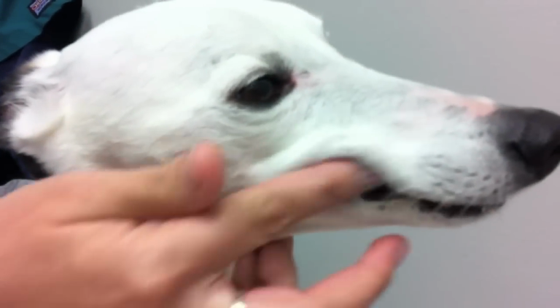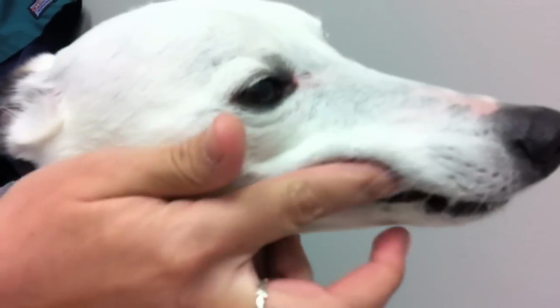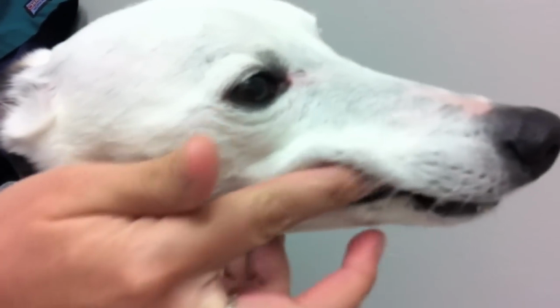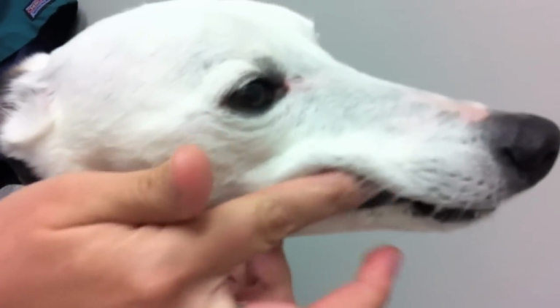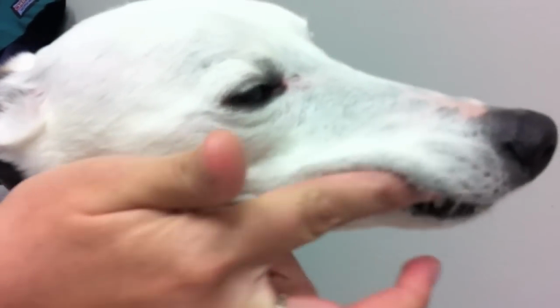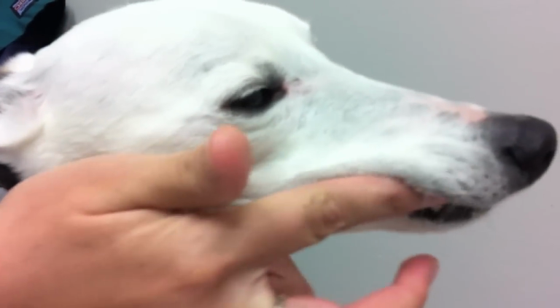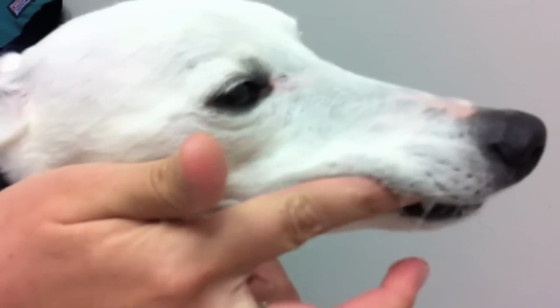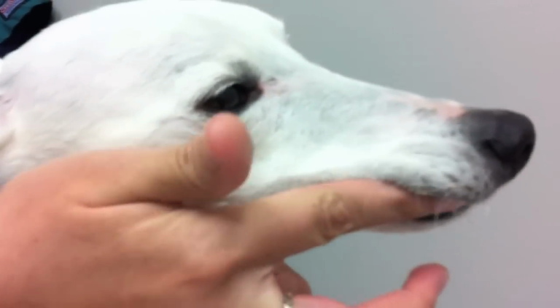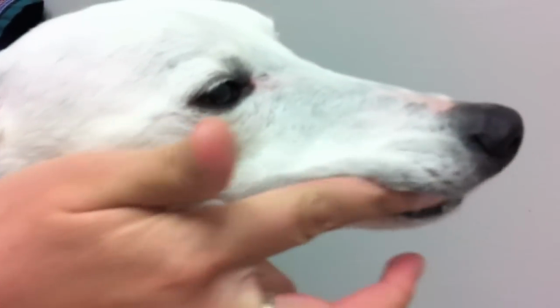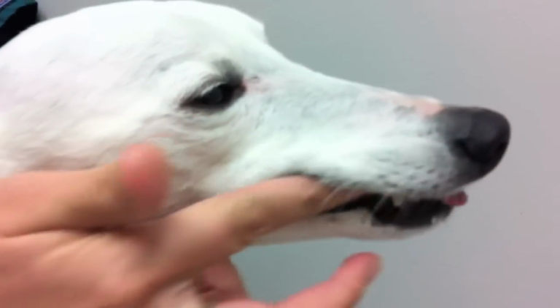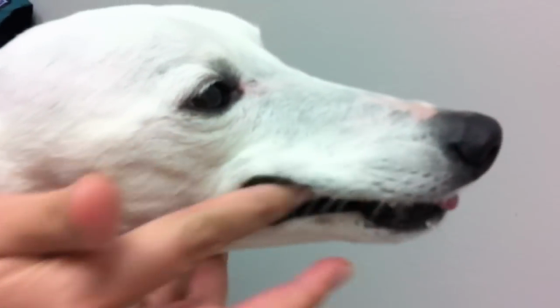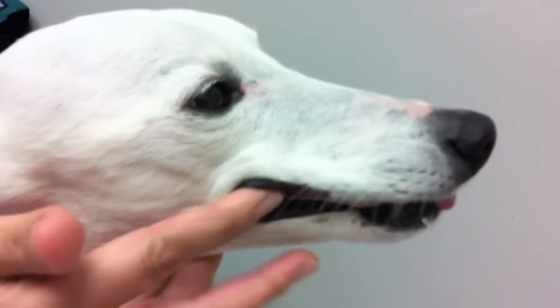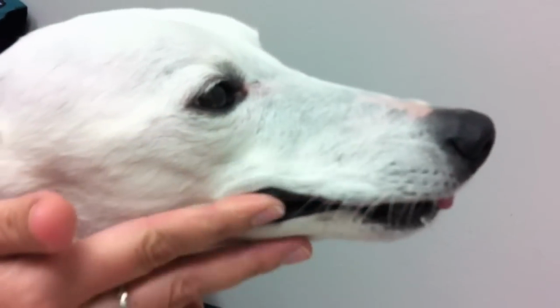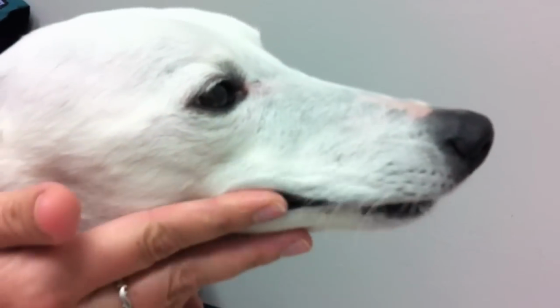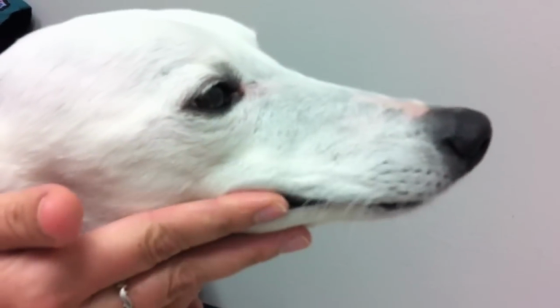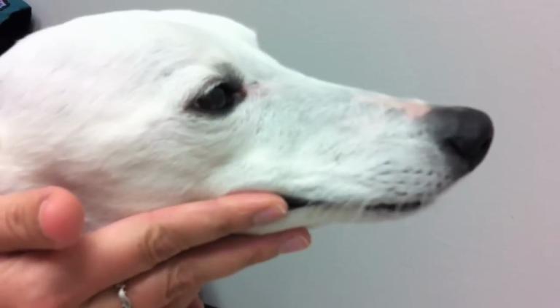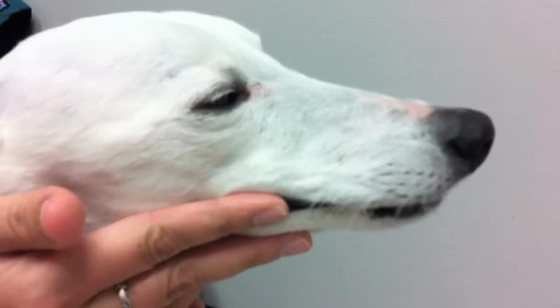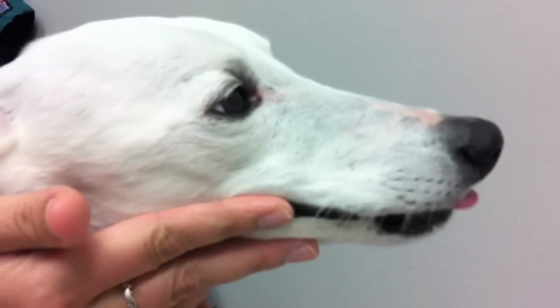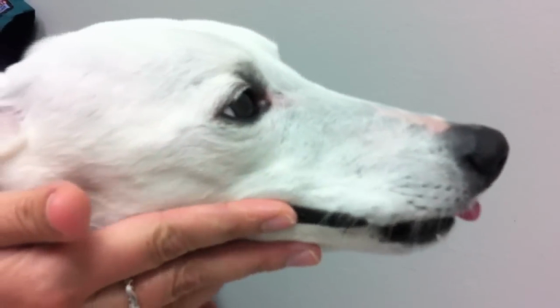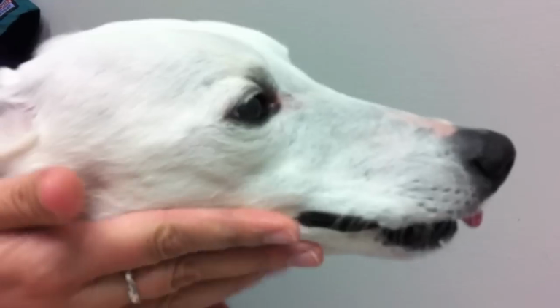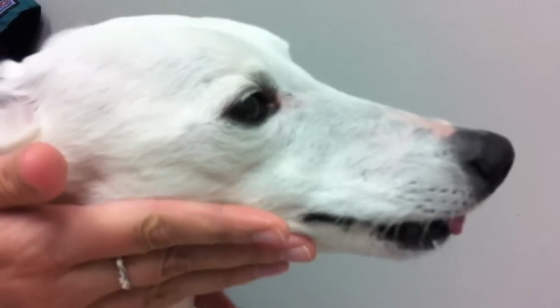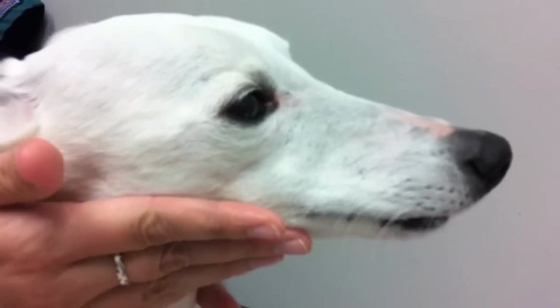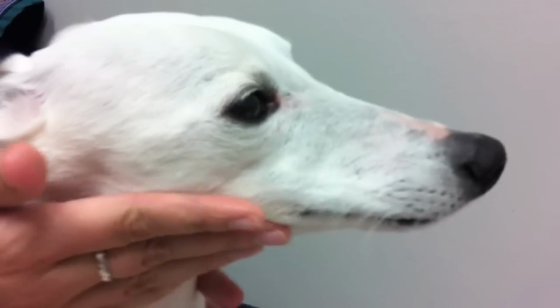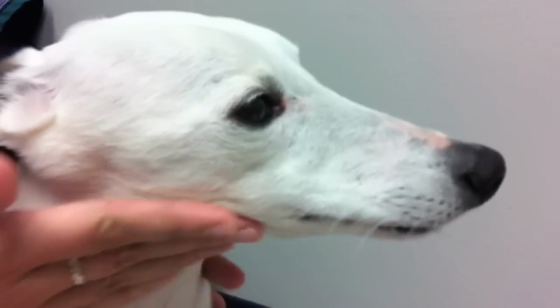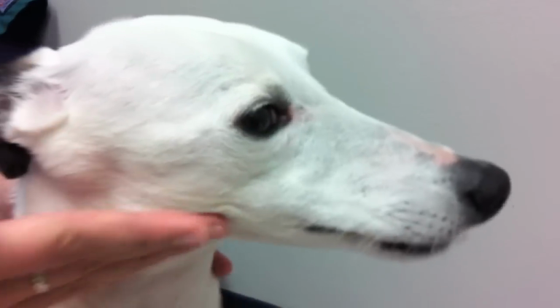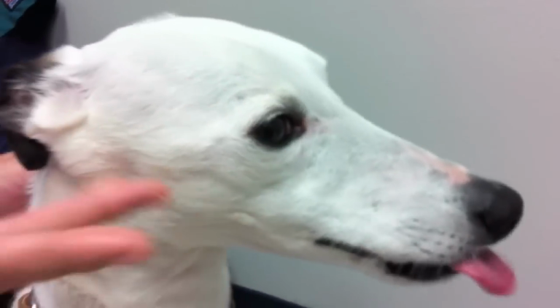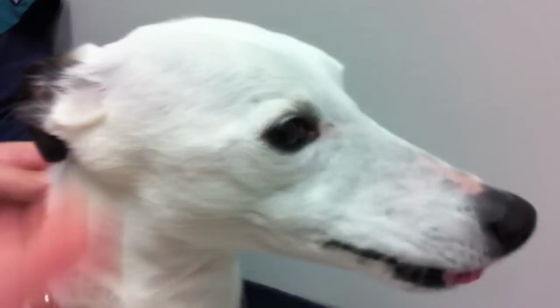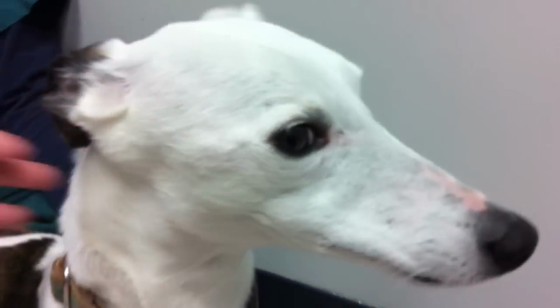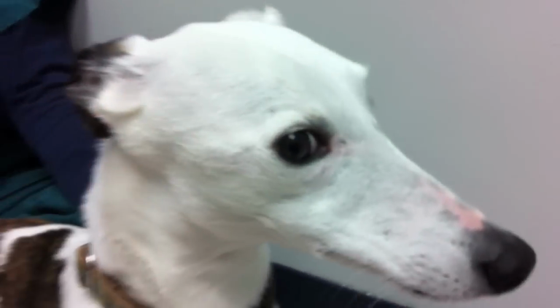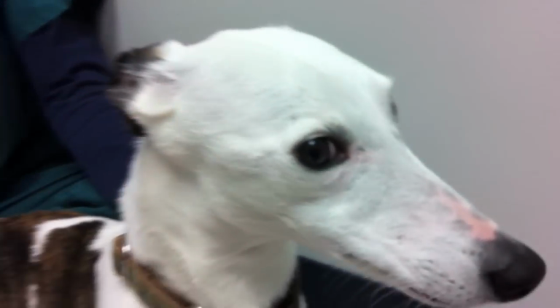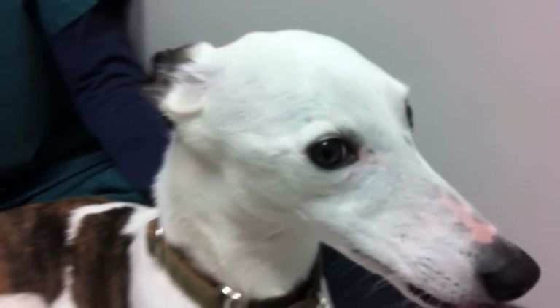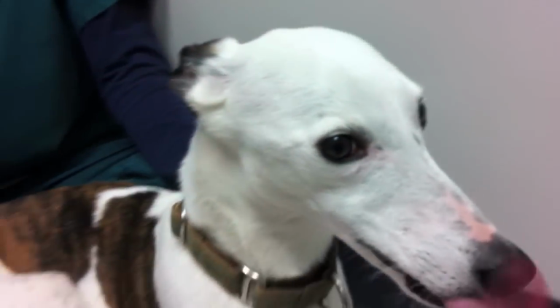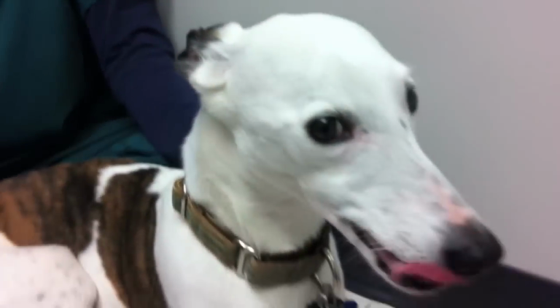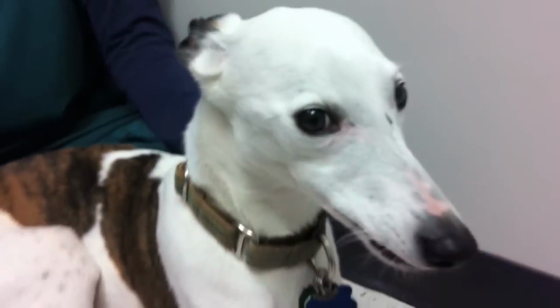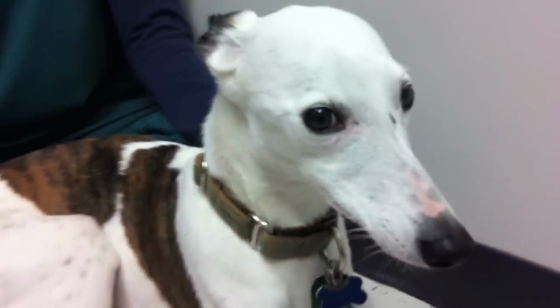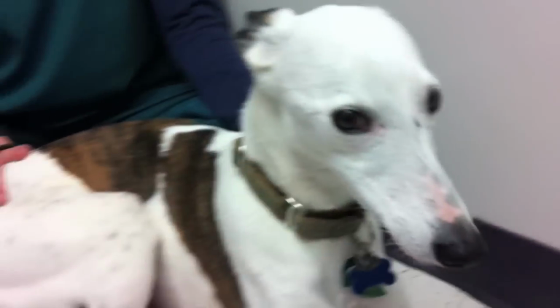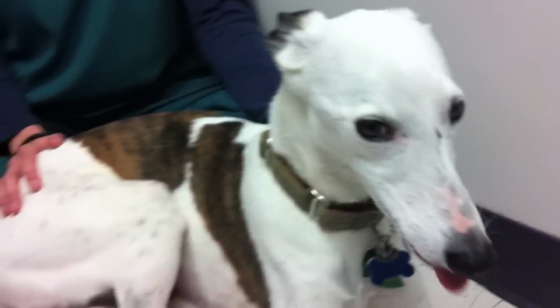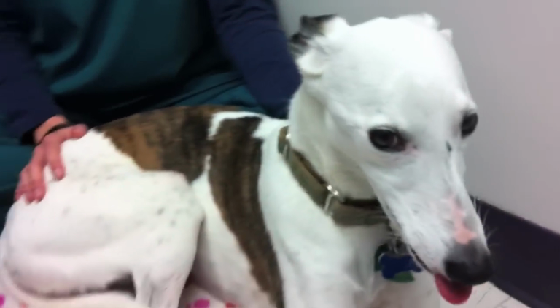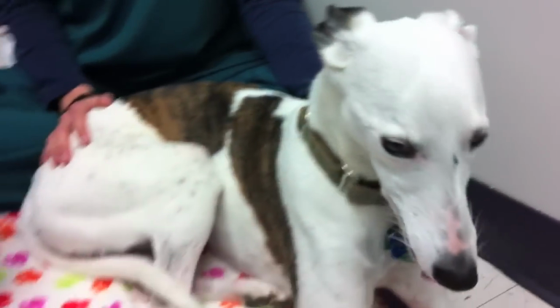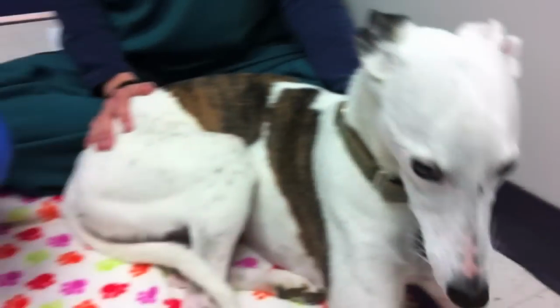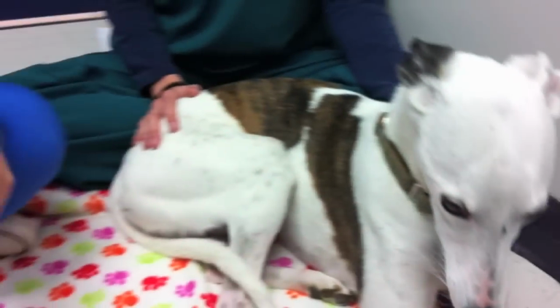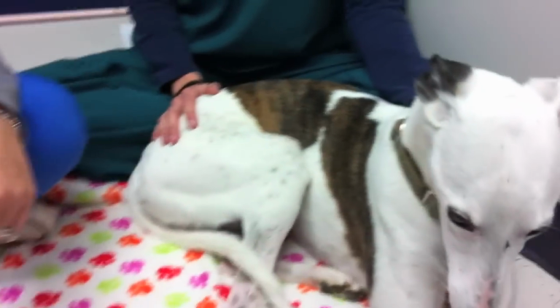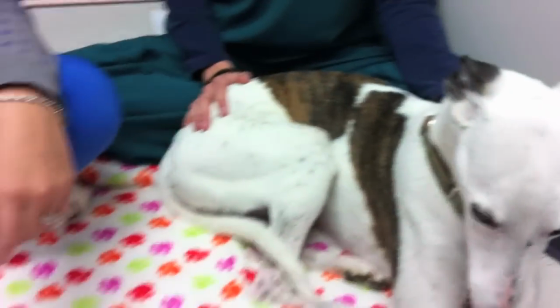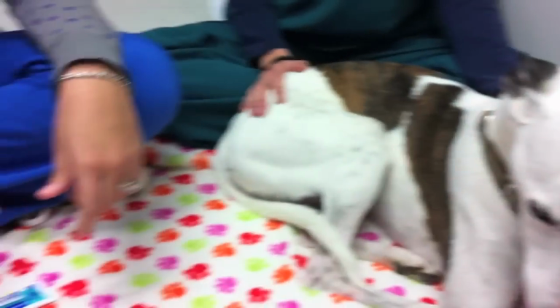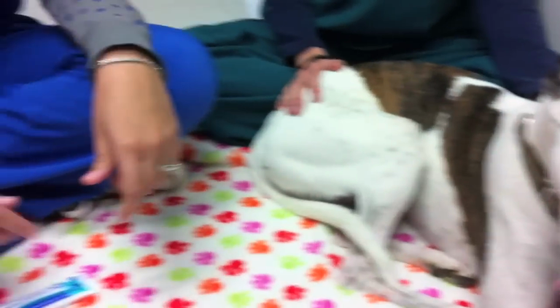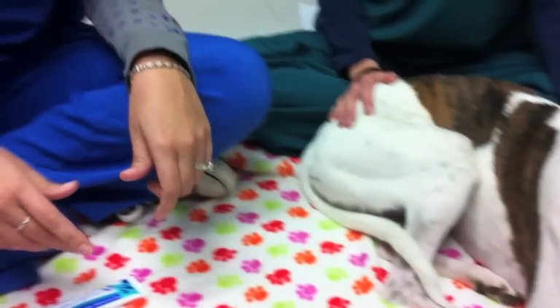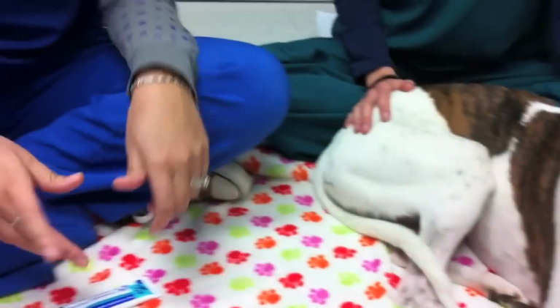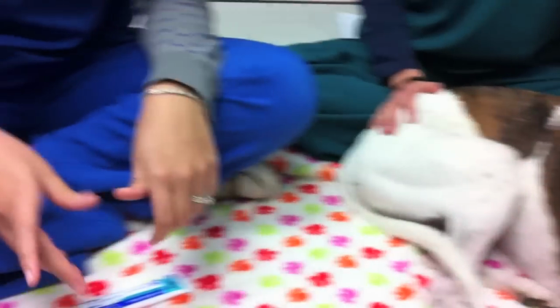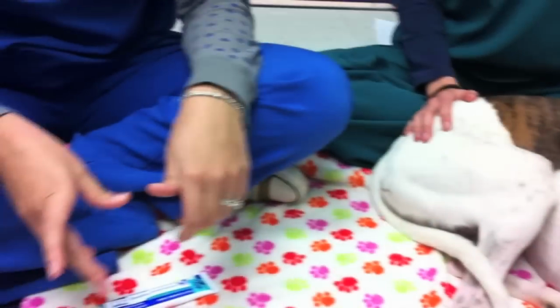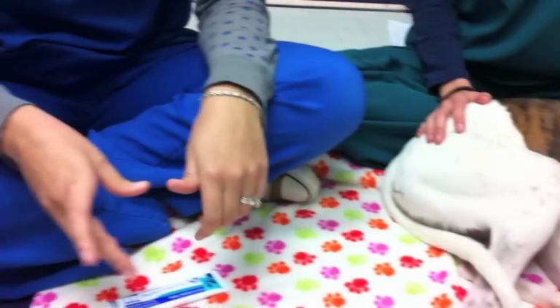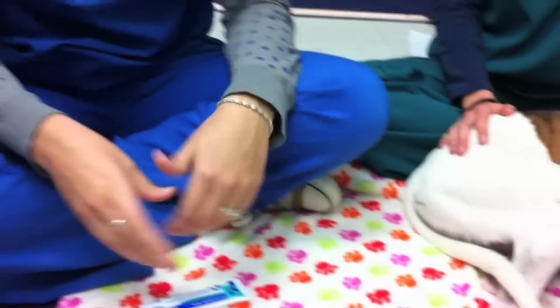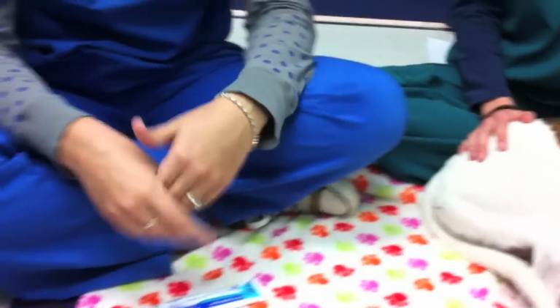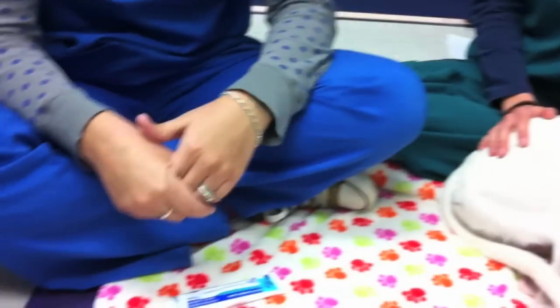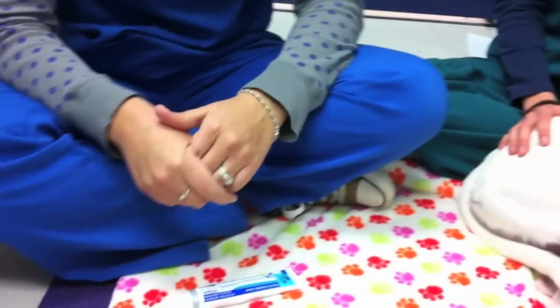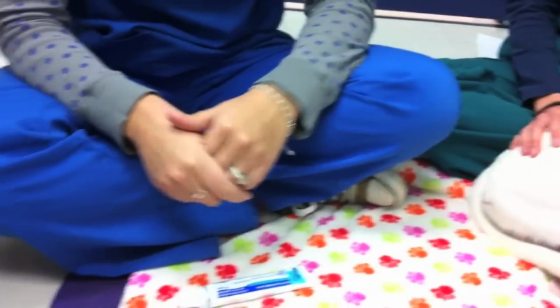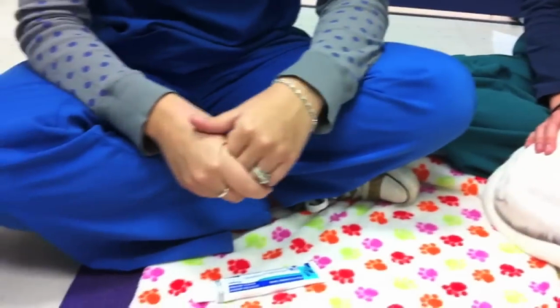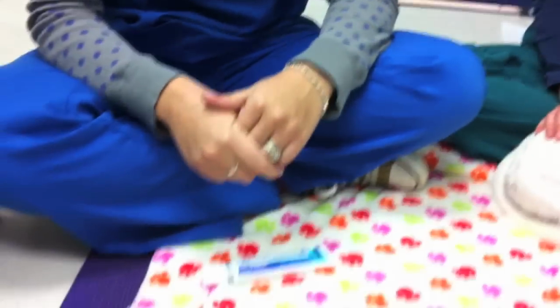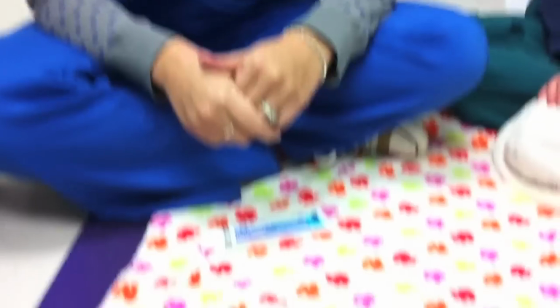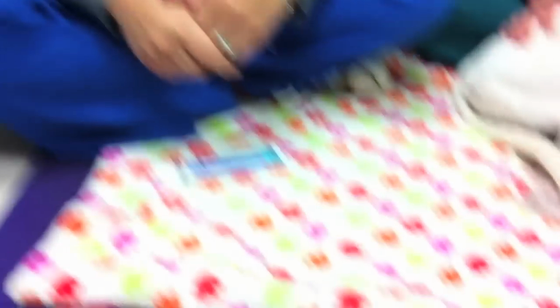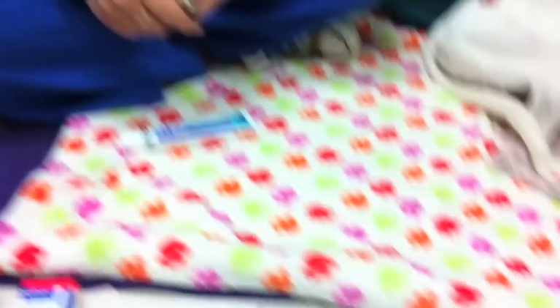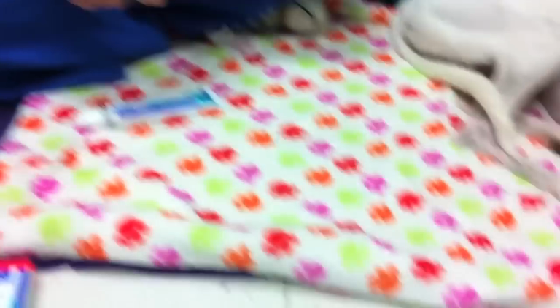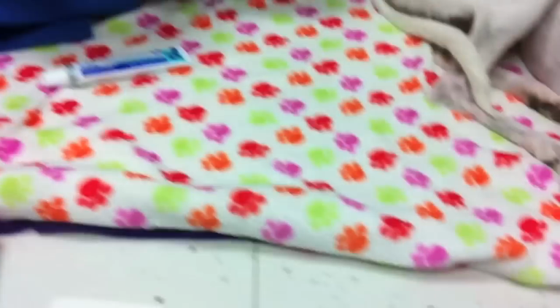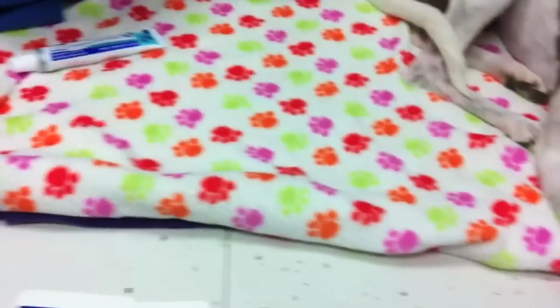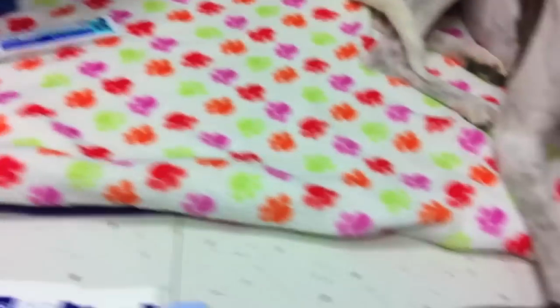Once you and your pet are comfortable with this step, try using something a little more abrasive, like a gauze sponge or a baby washcloth.